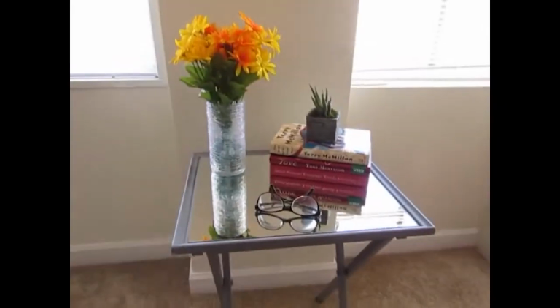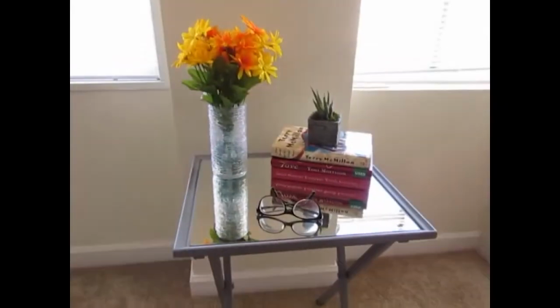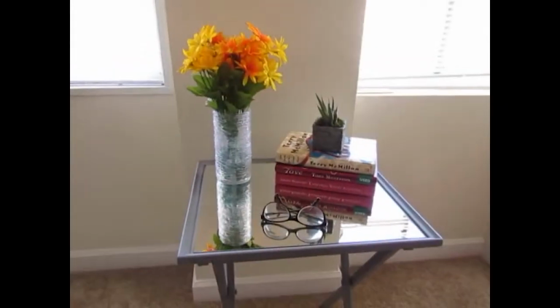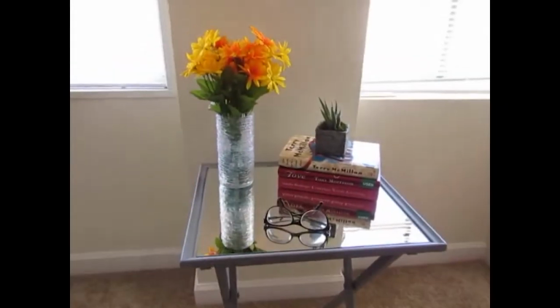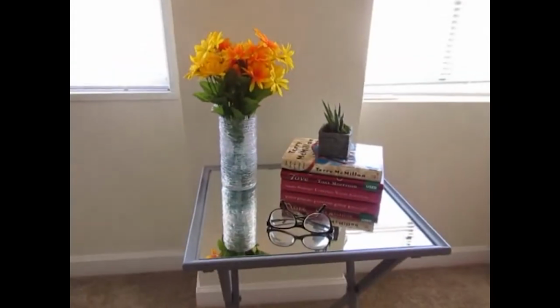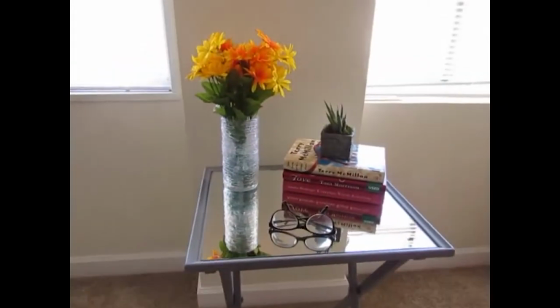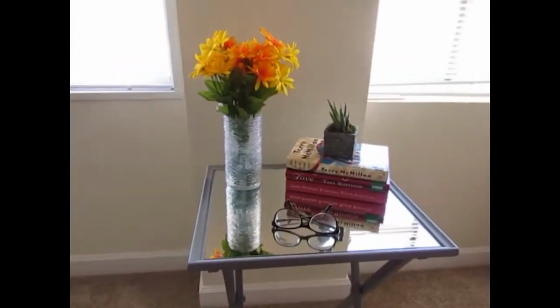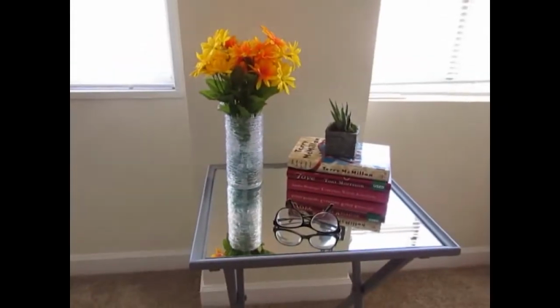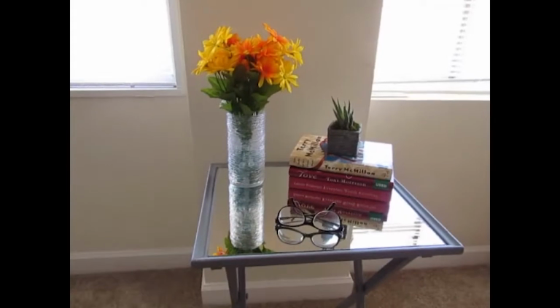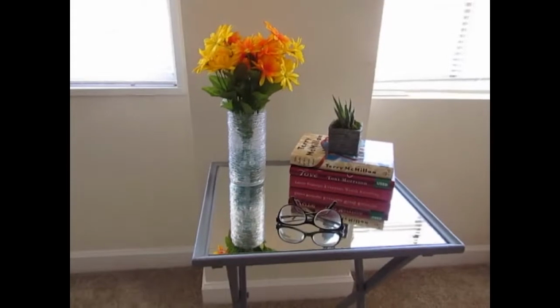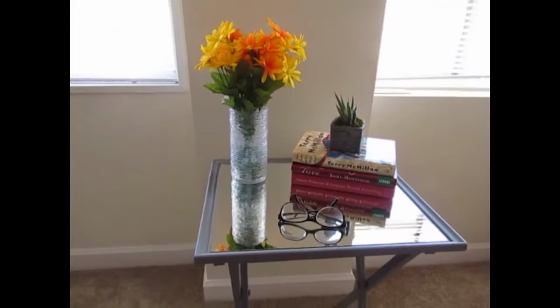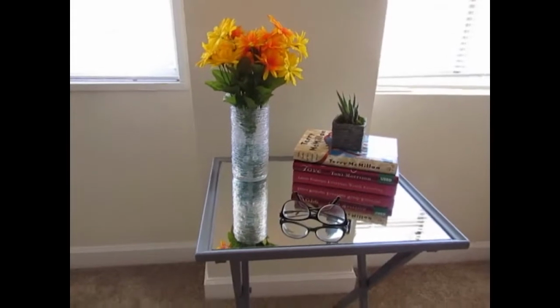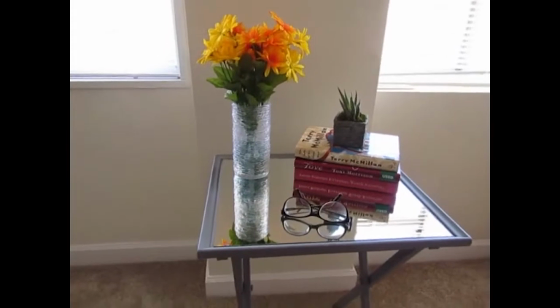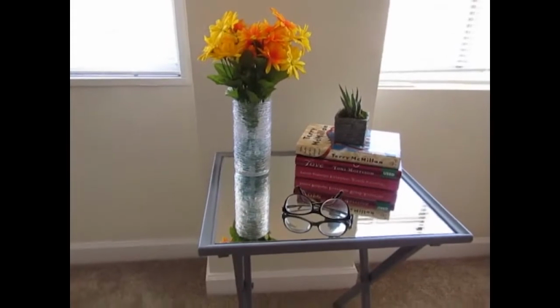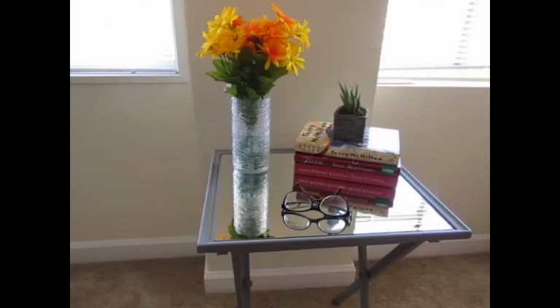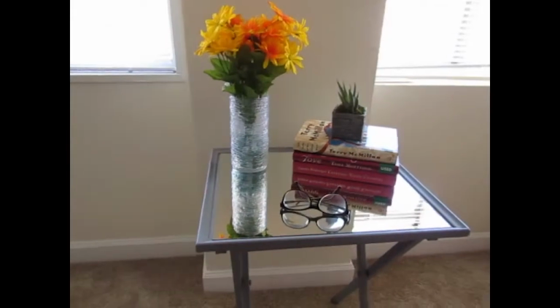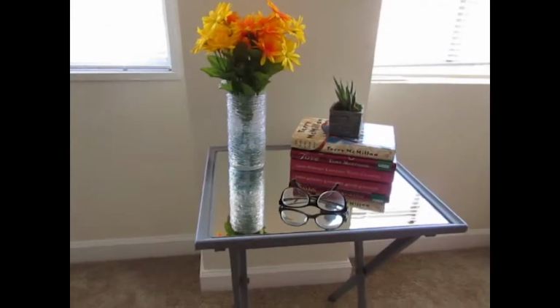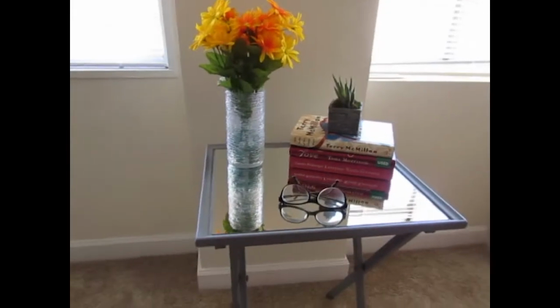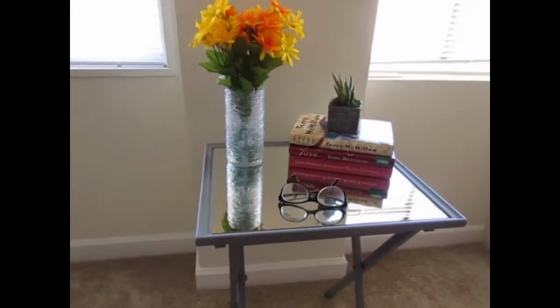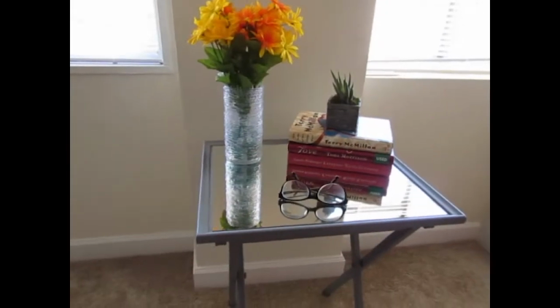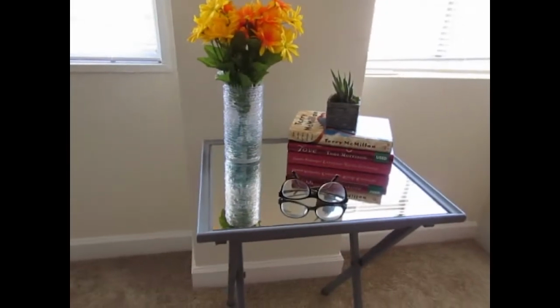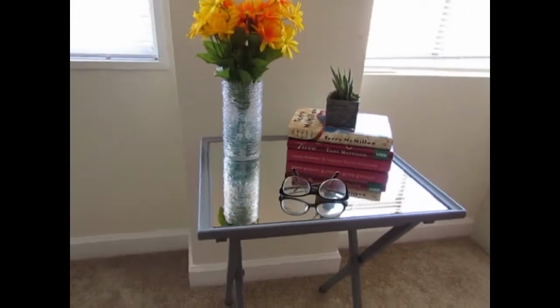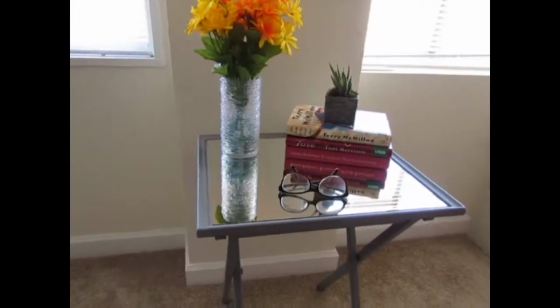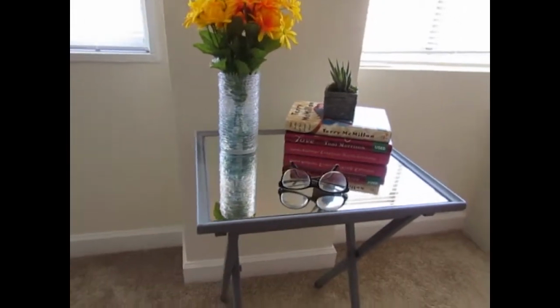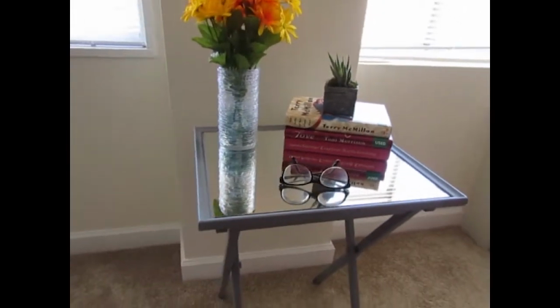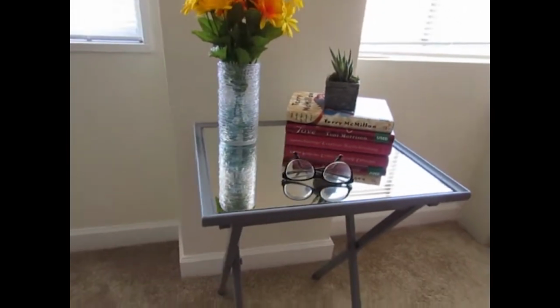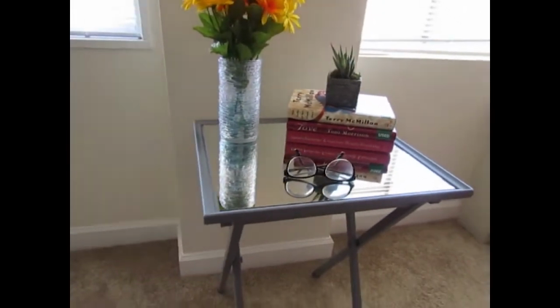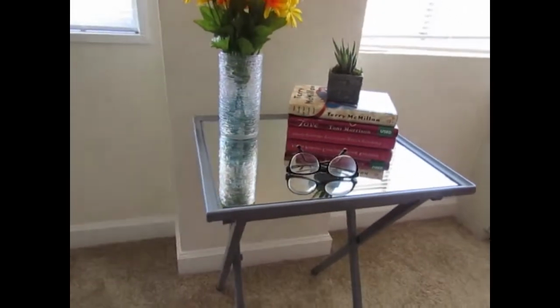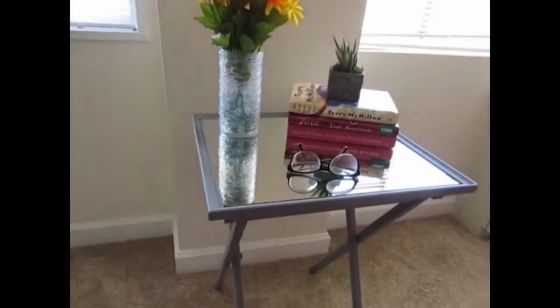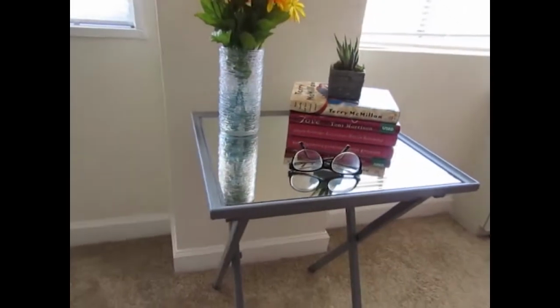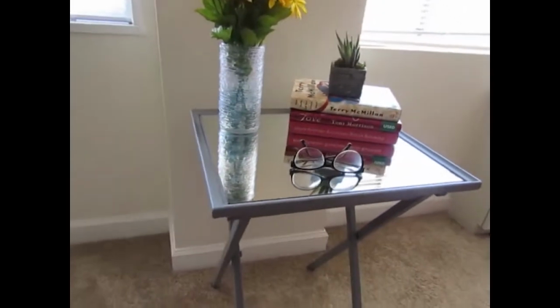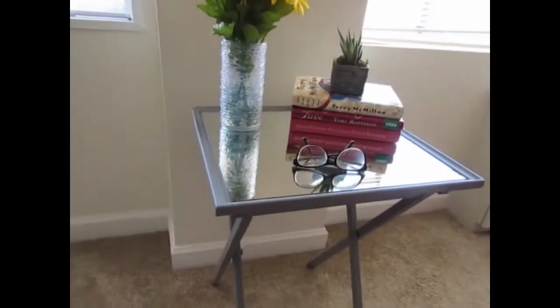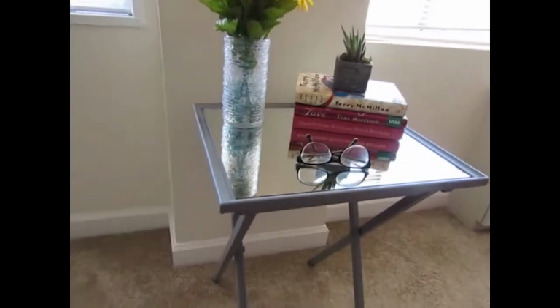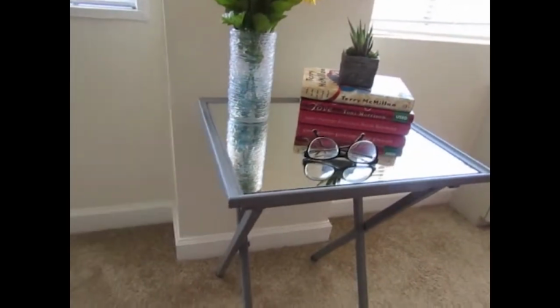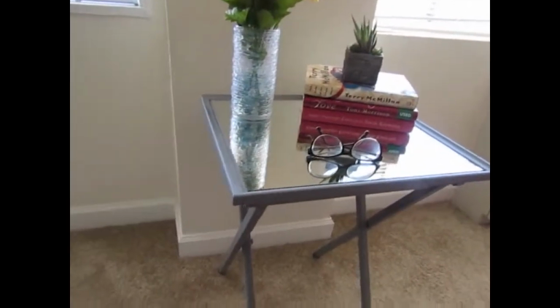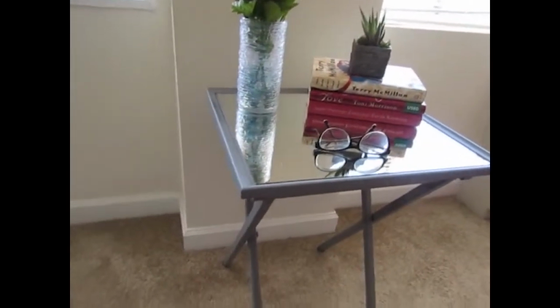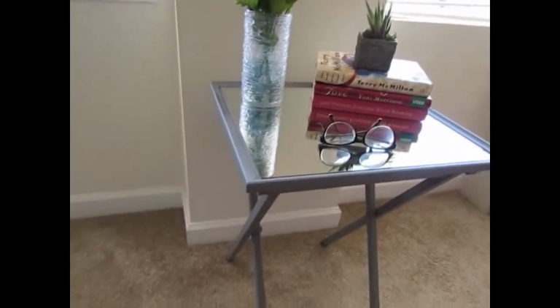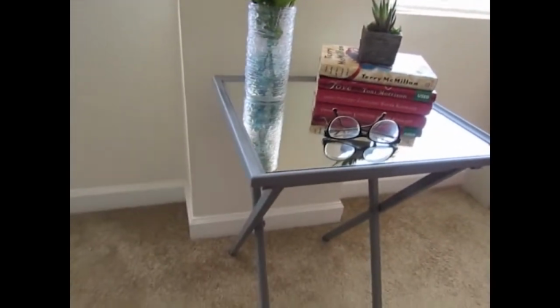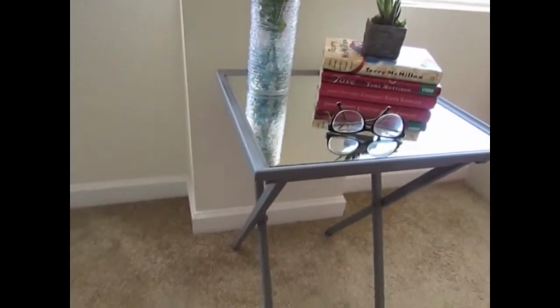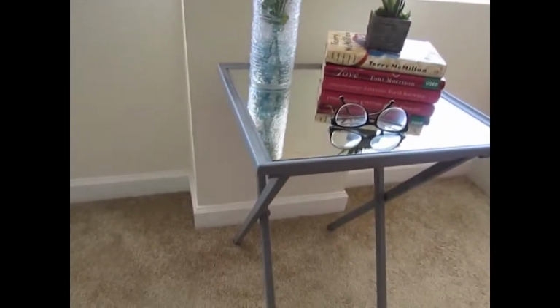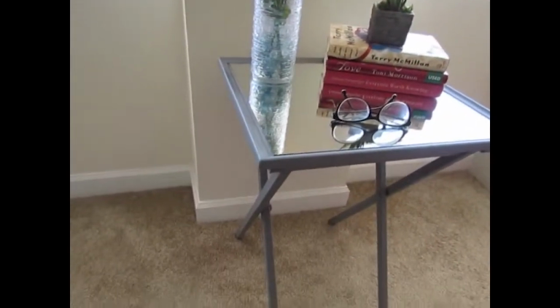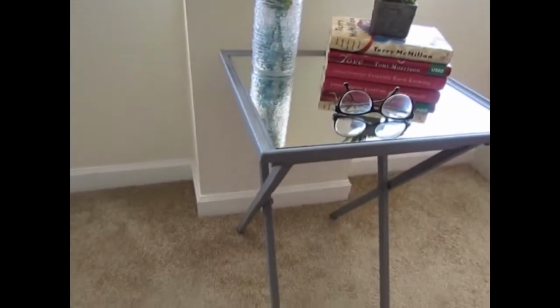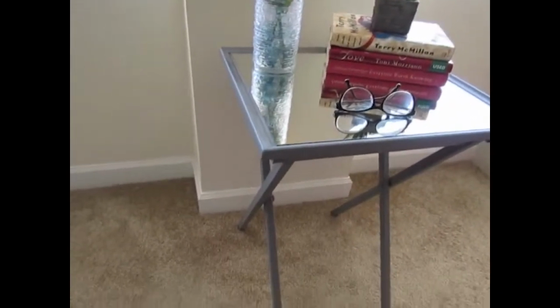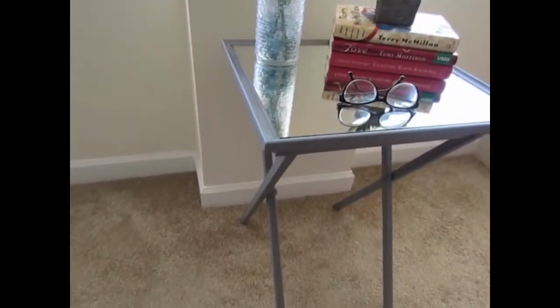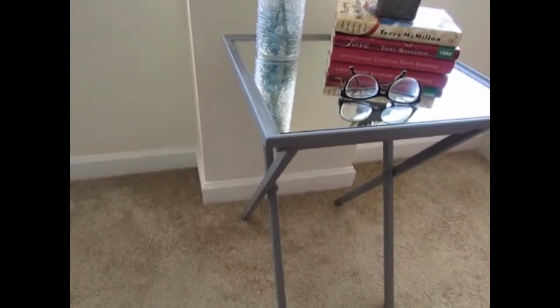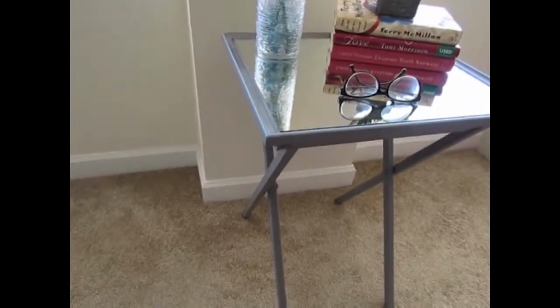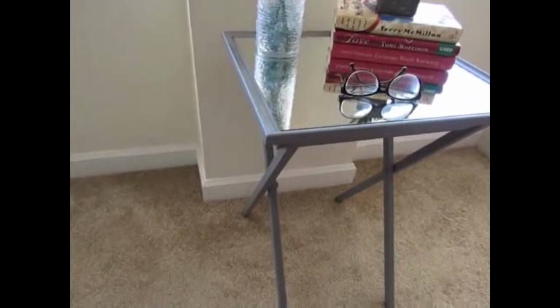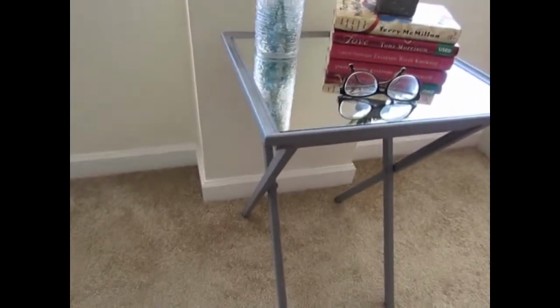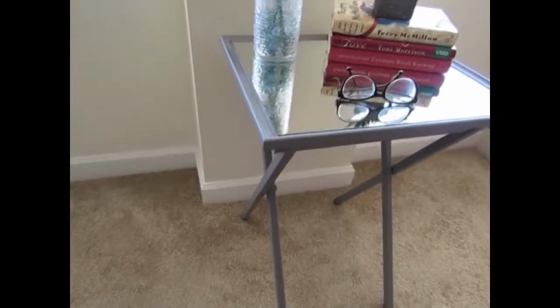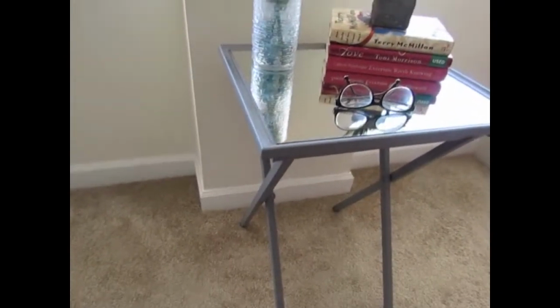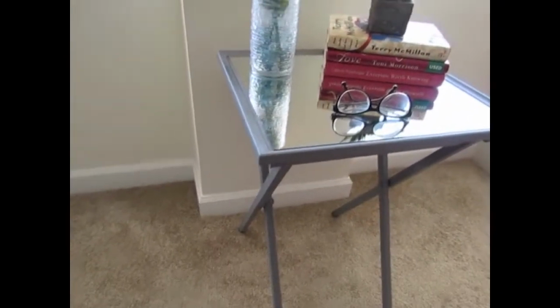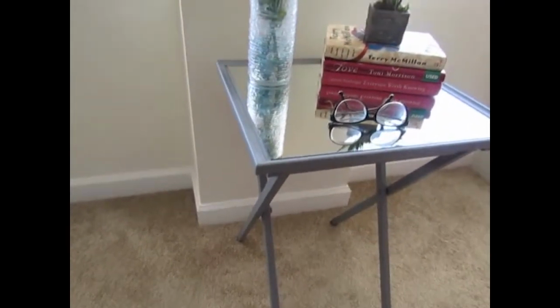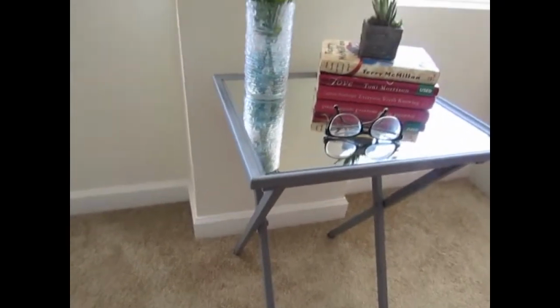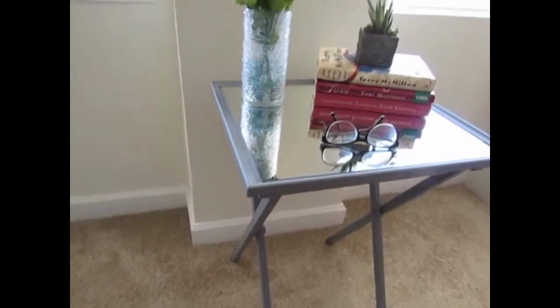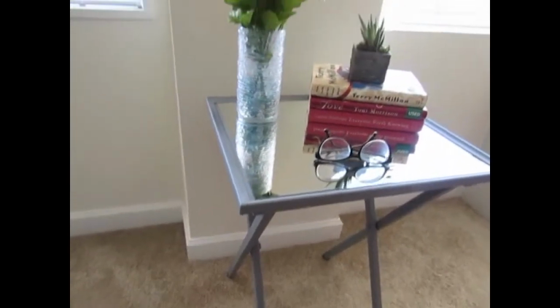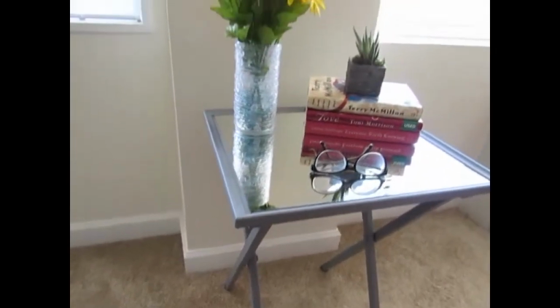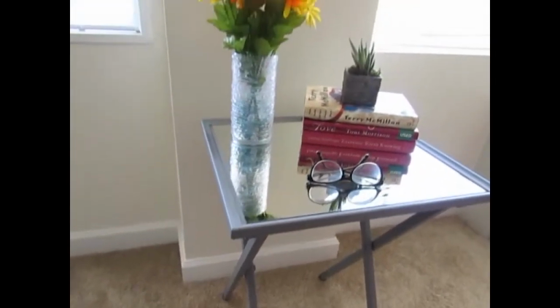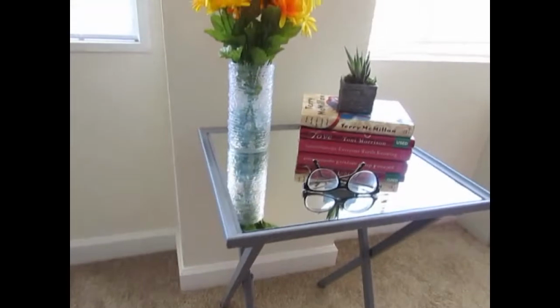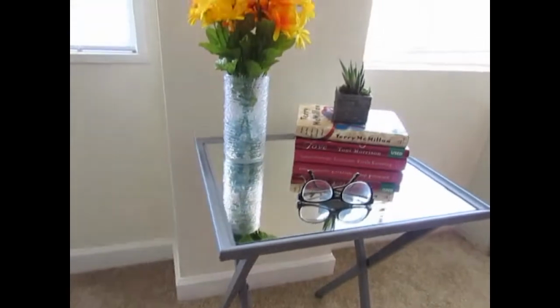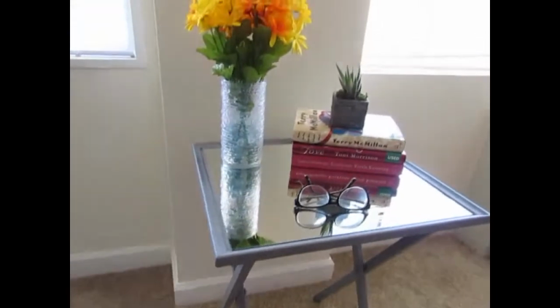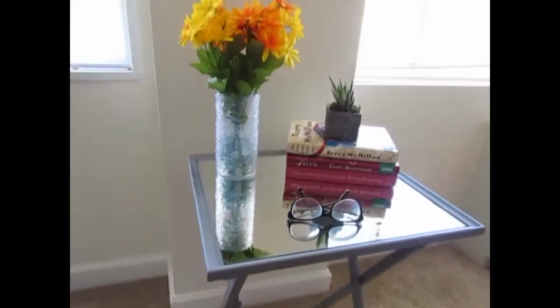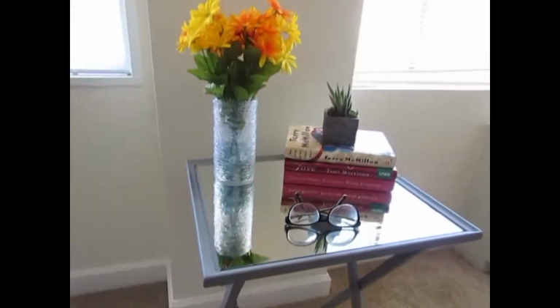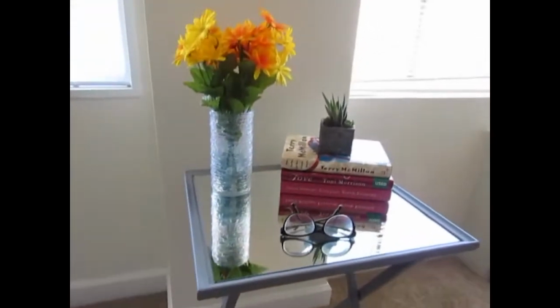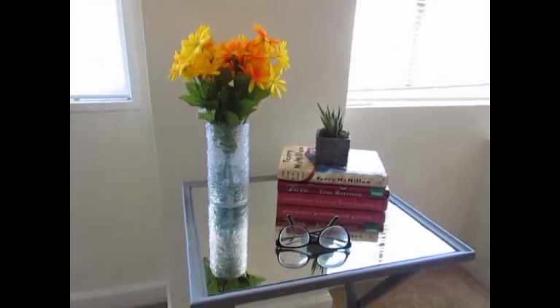Hey neighbors, this is Homegirl Next Door with another tutorial. Find out how I upcycled this TV stand into a glam side table.